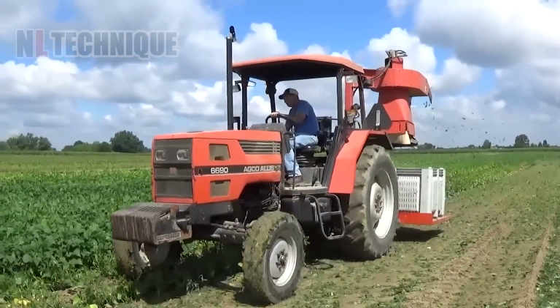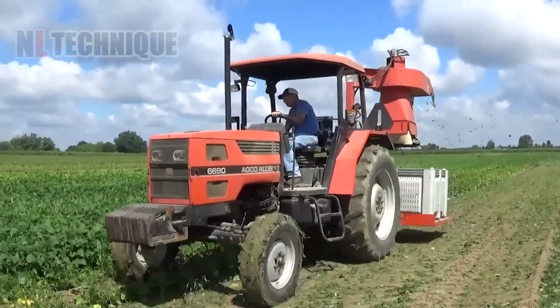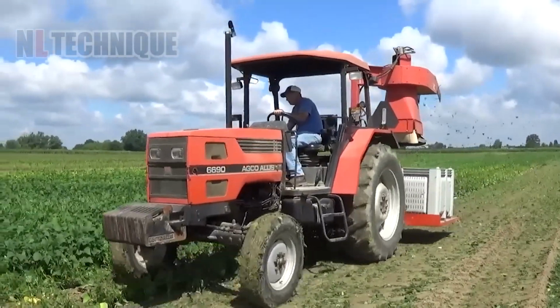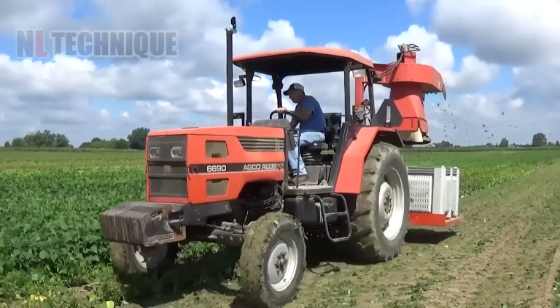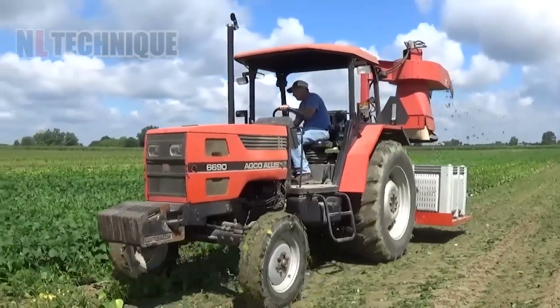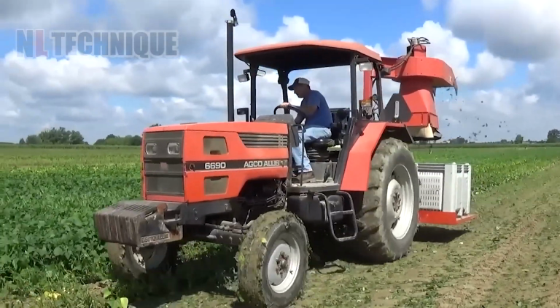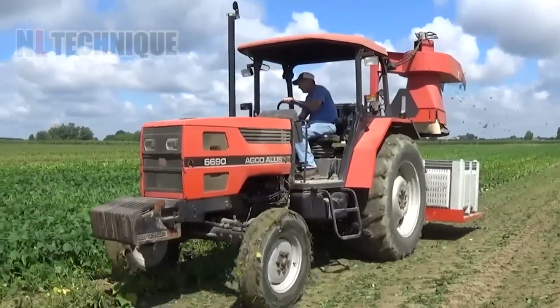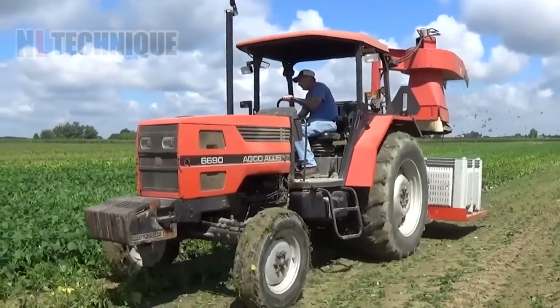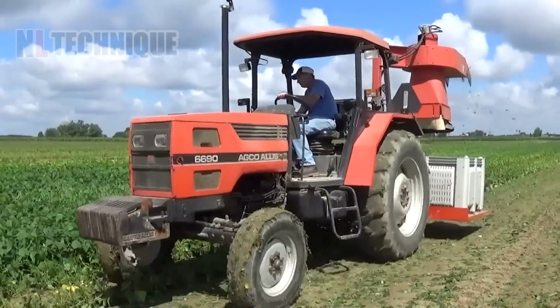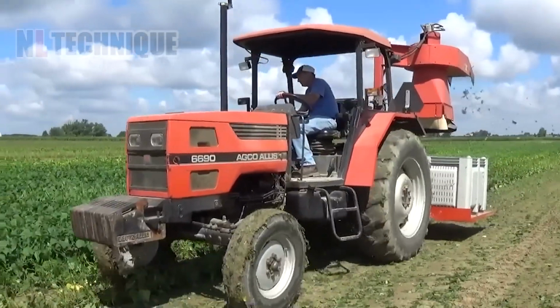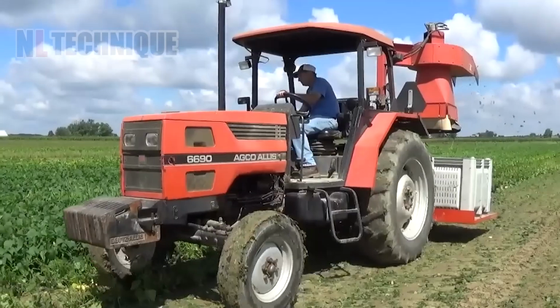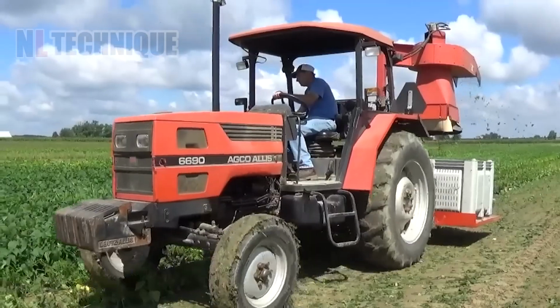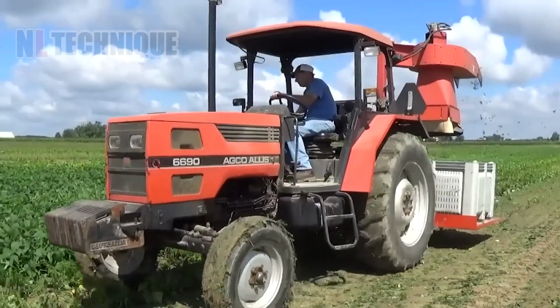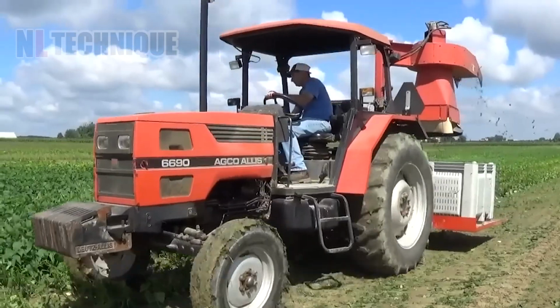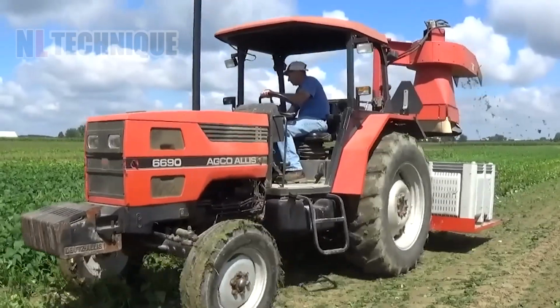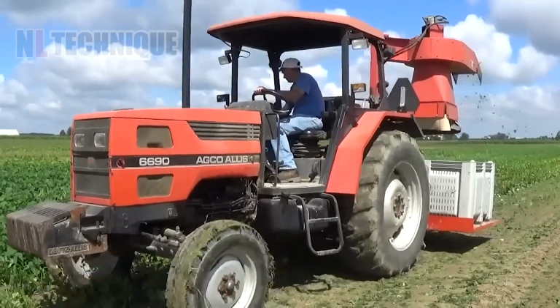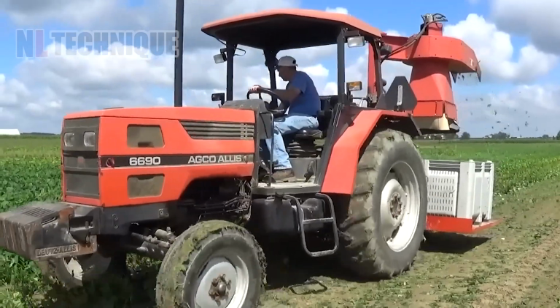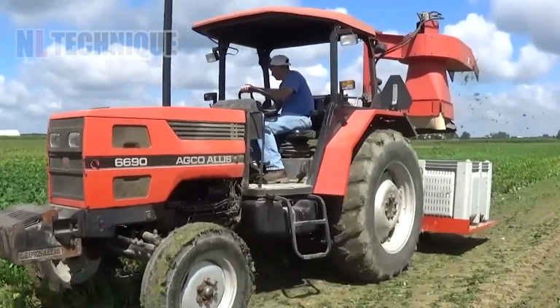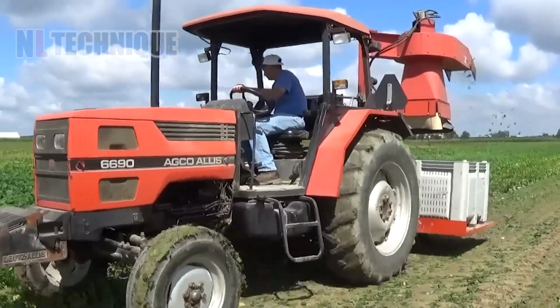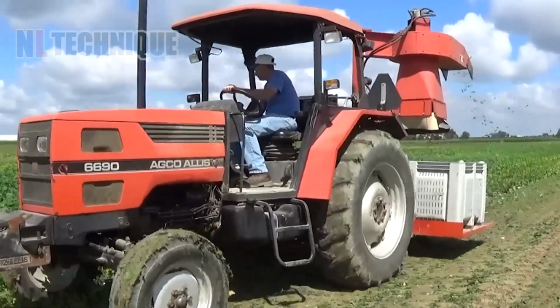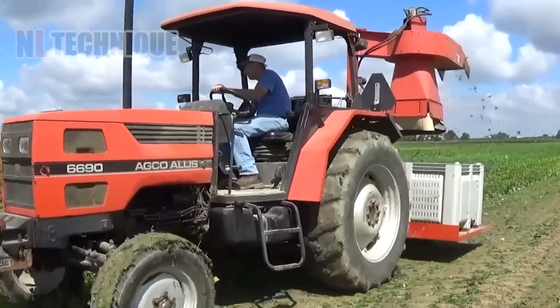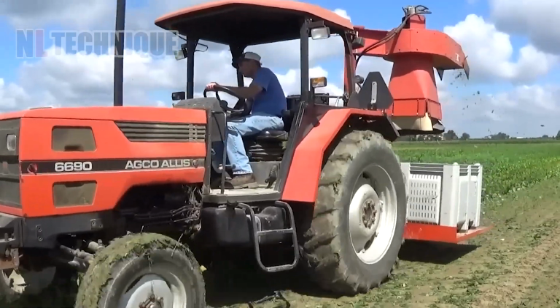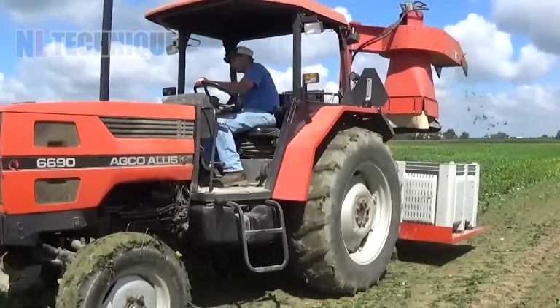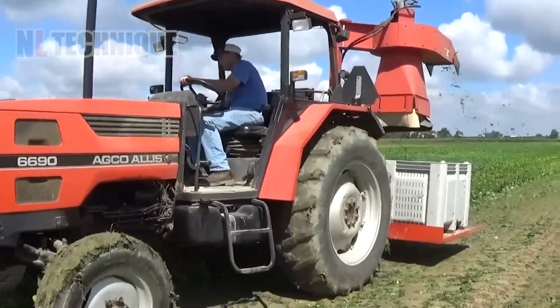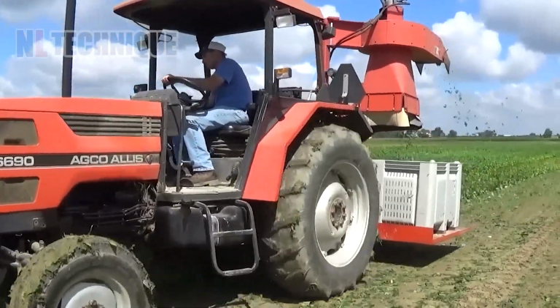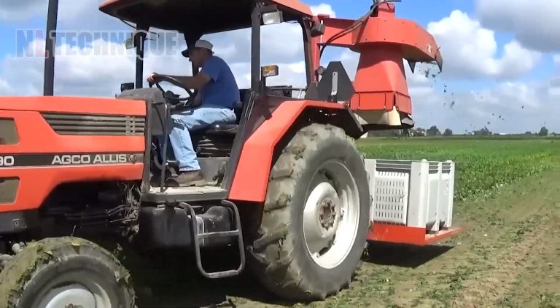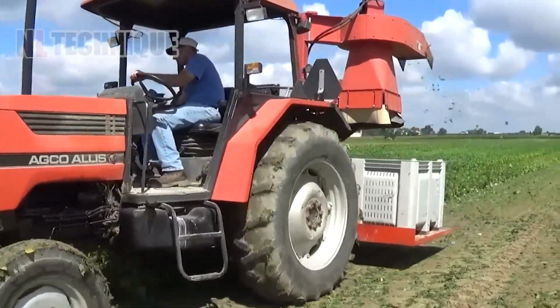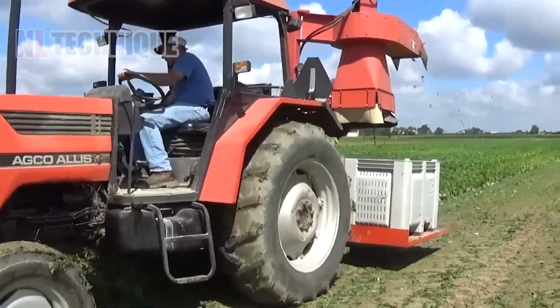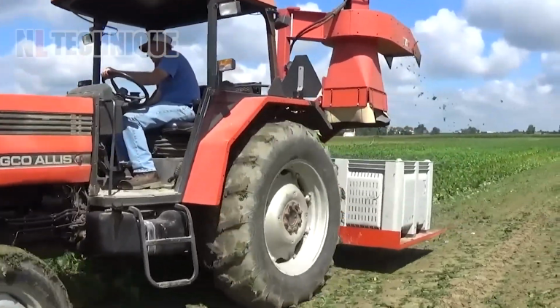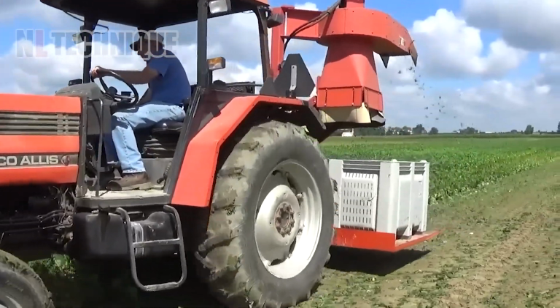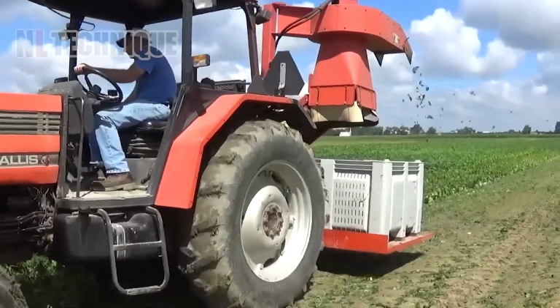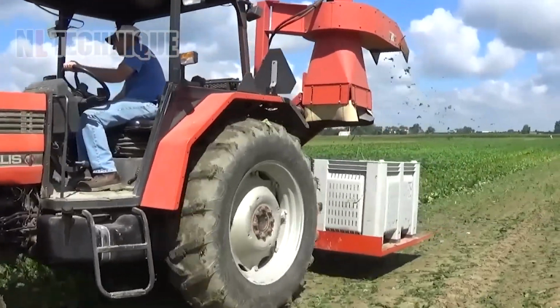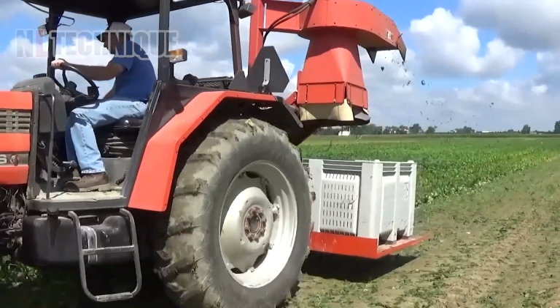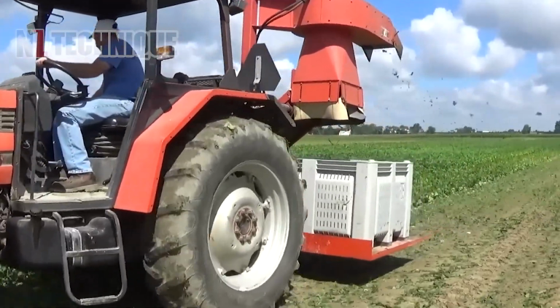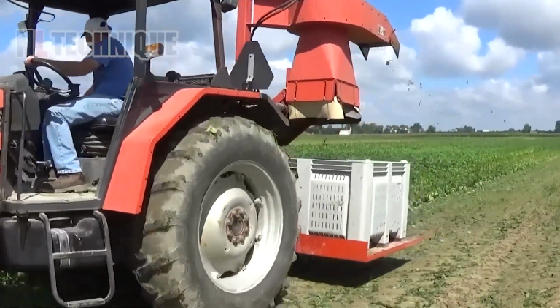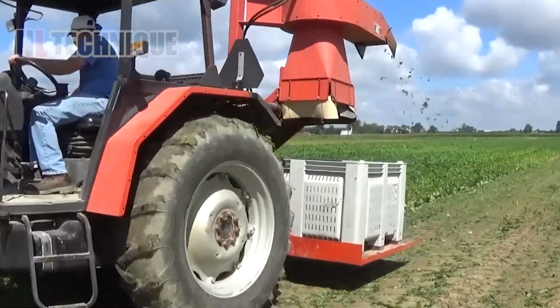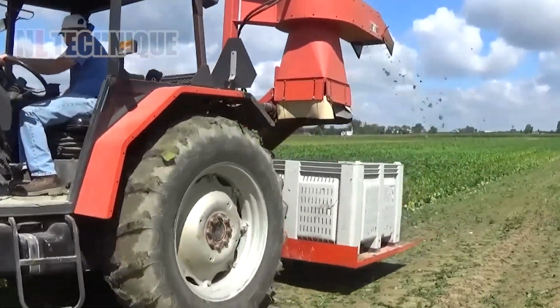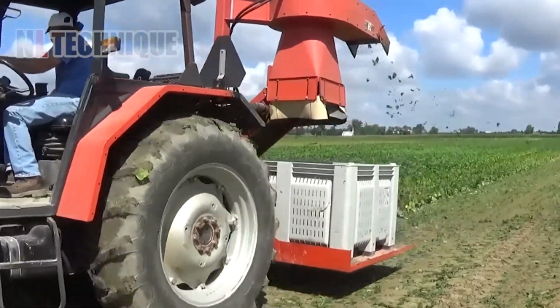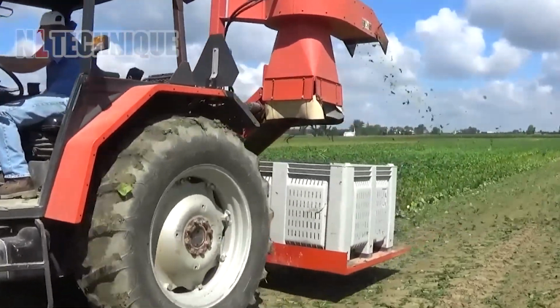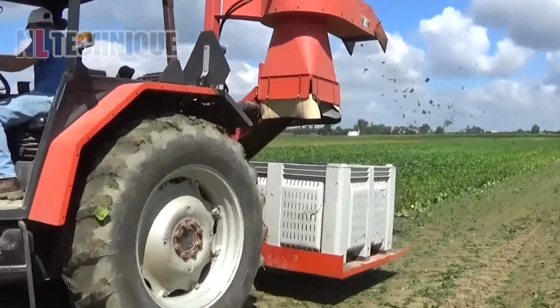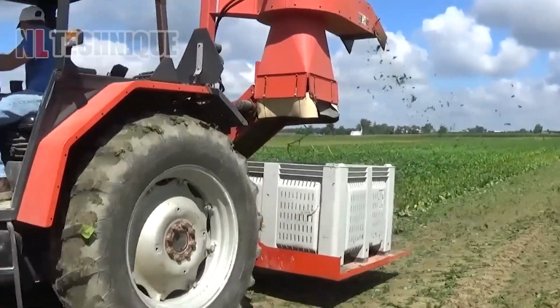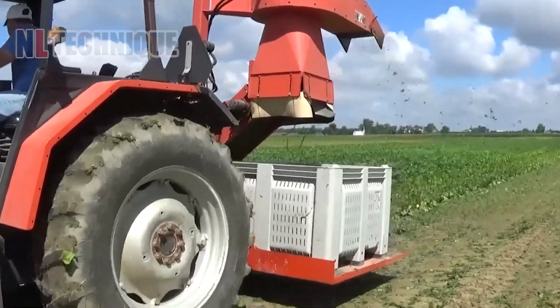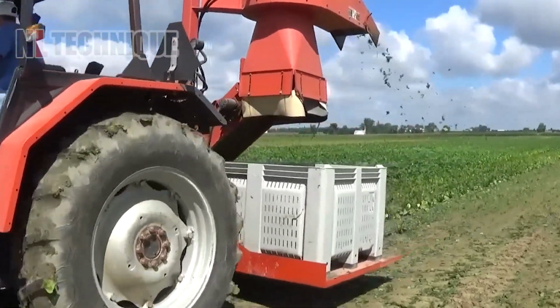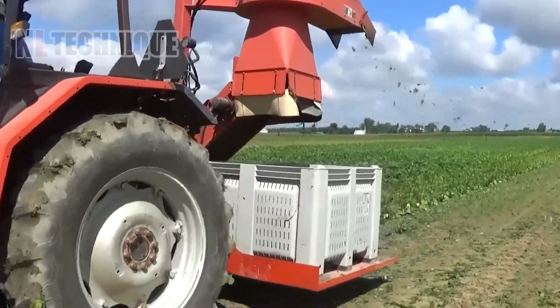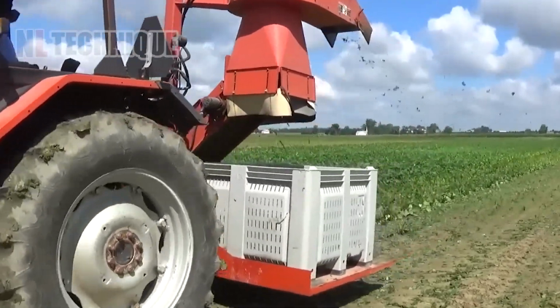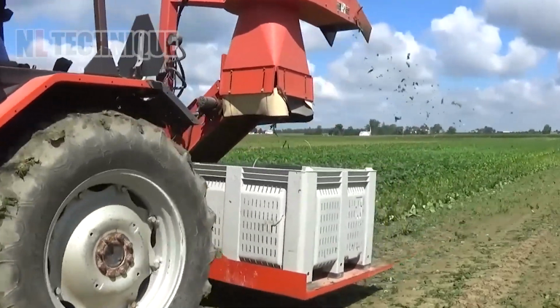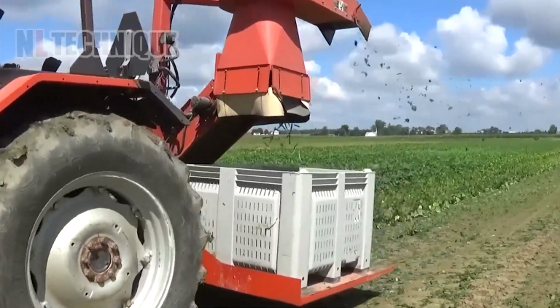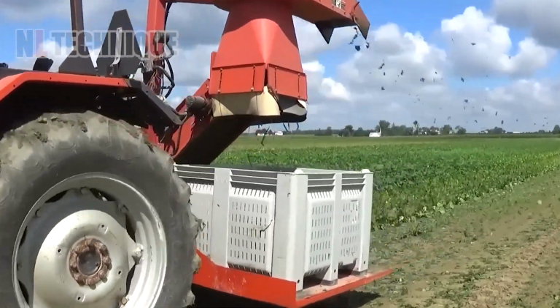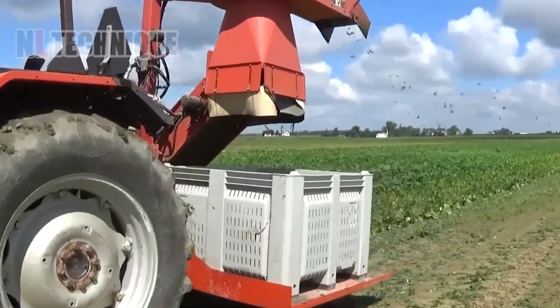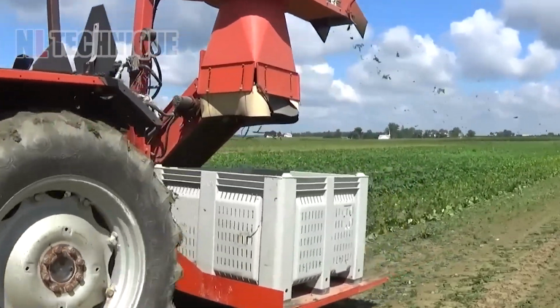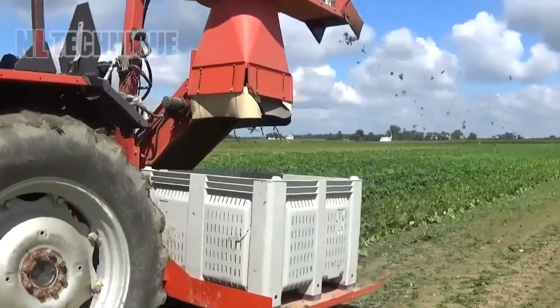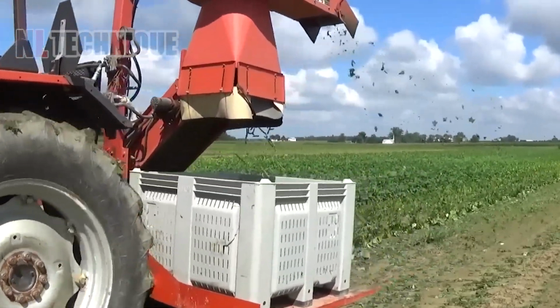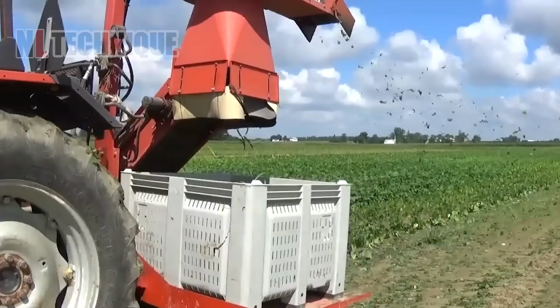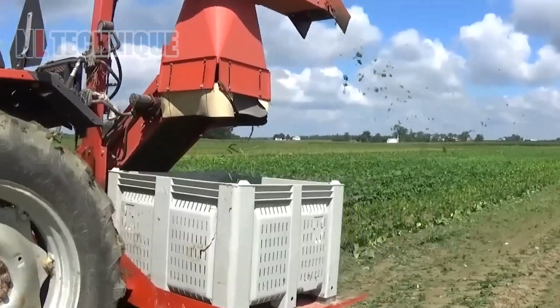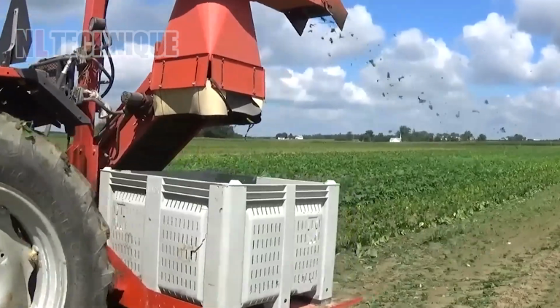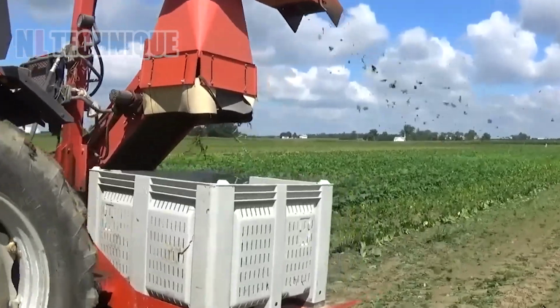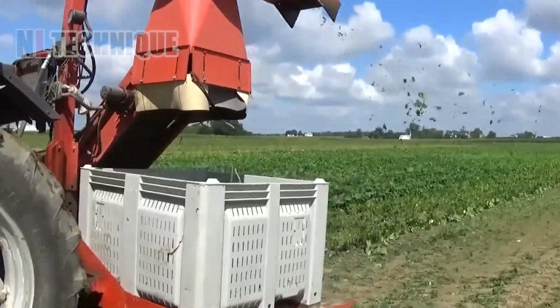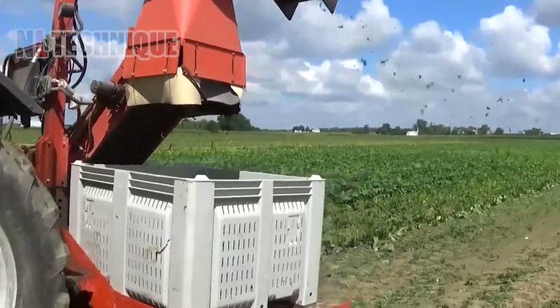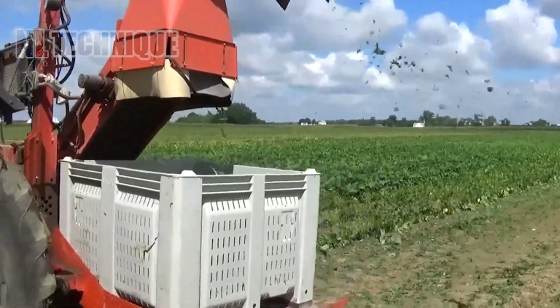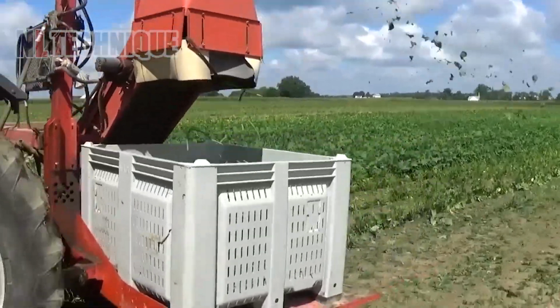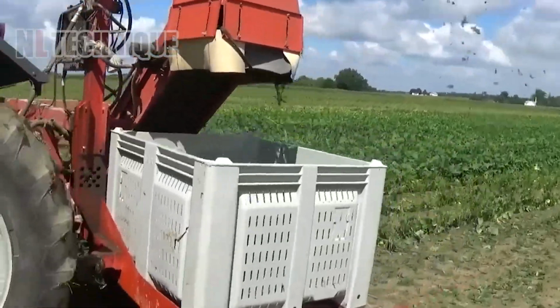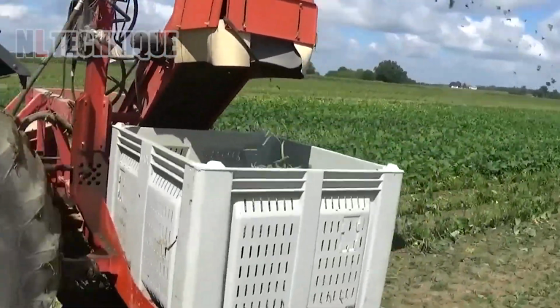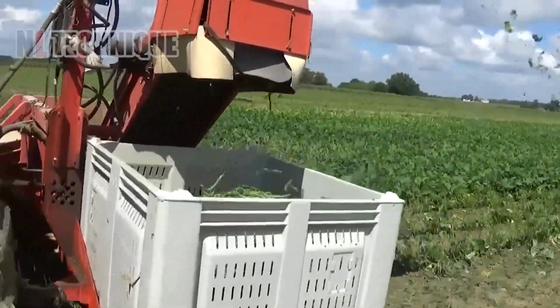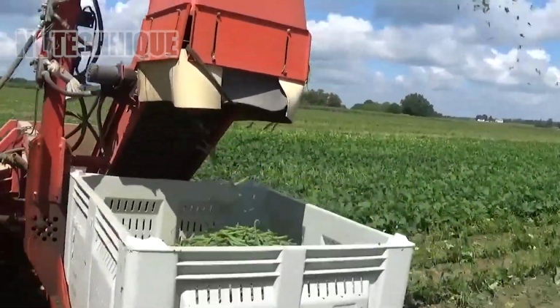Compact yet still impressively effective, this harvester proves a great assistant on green bean farms.